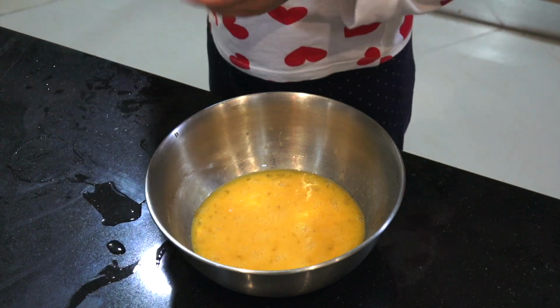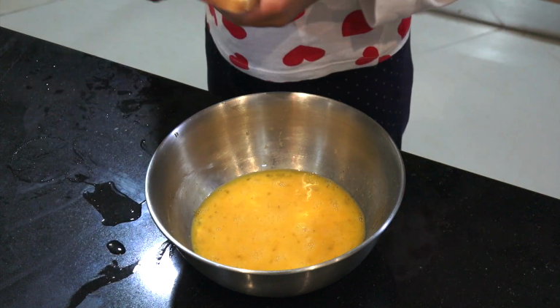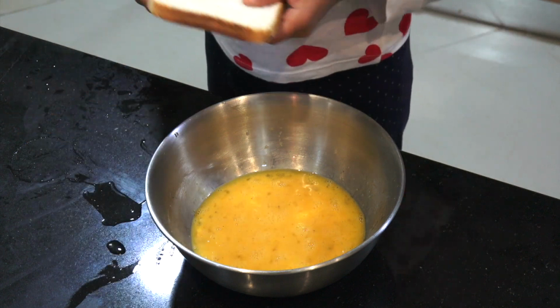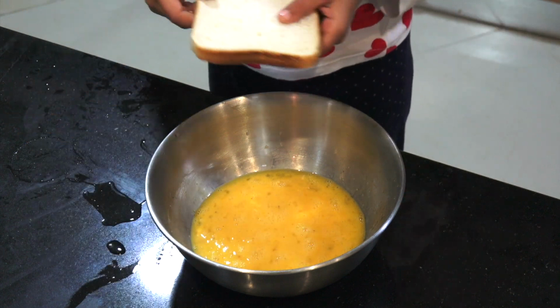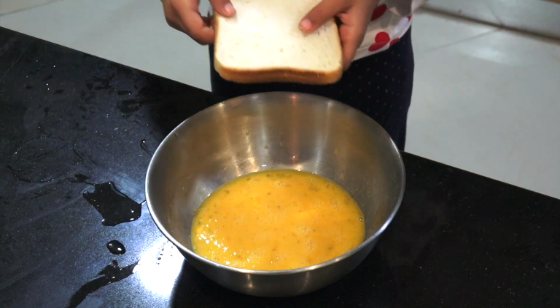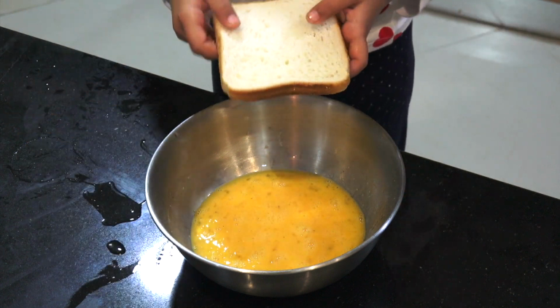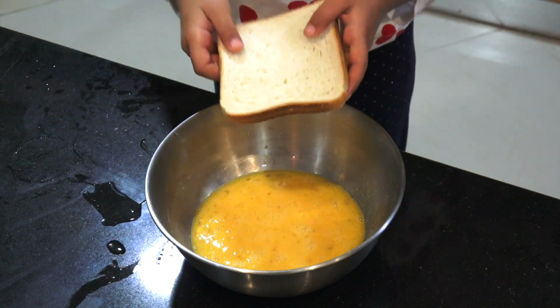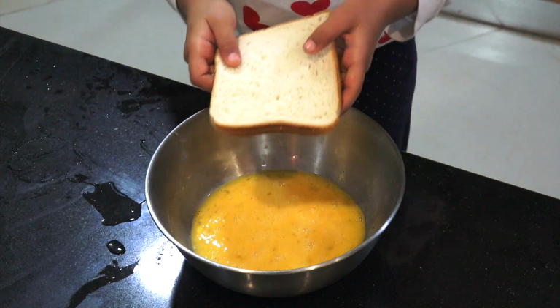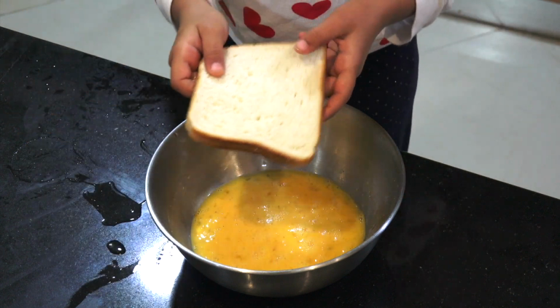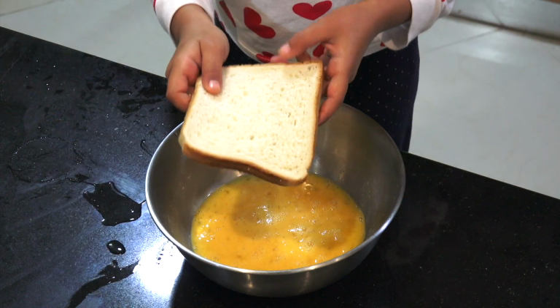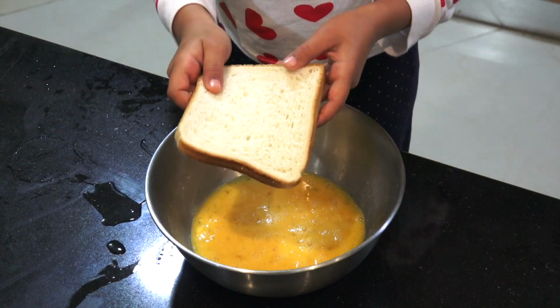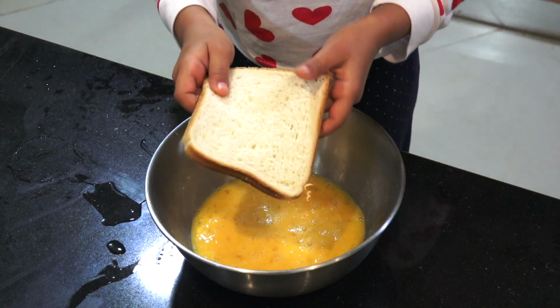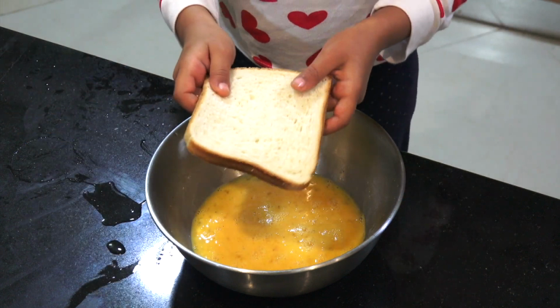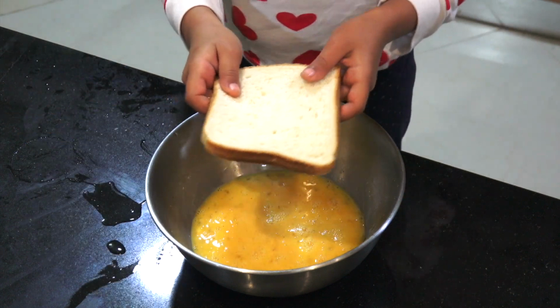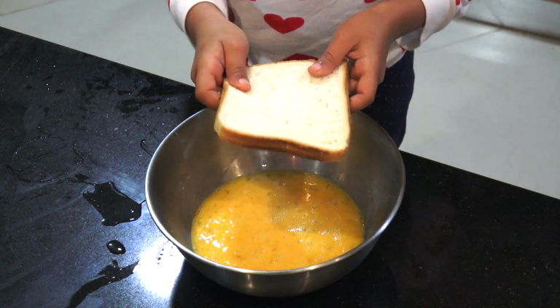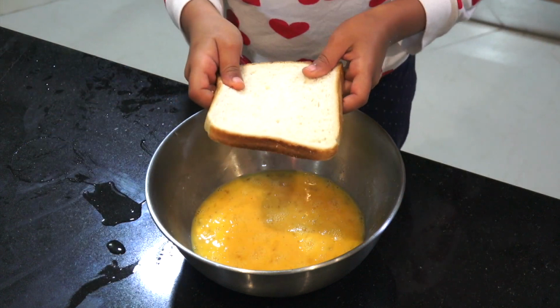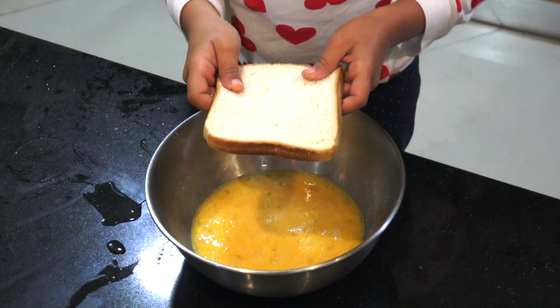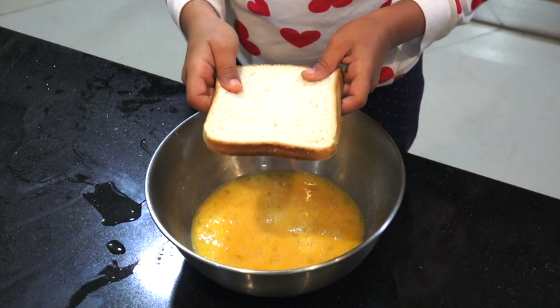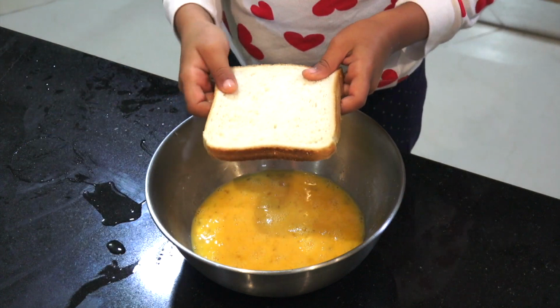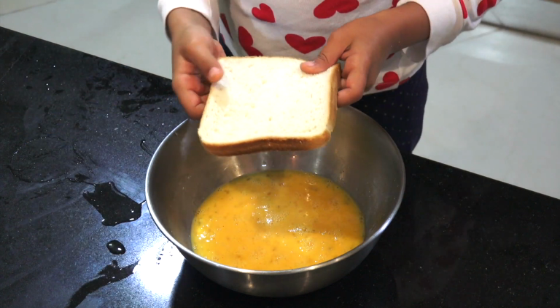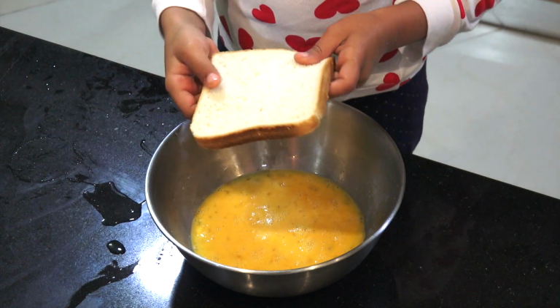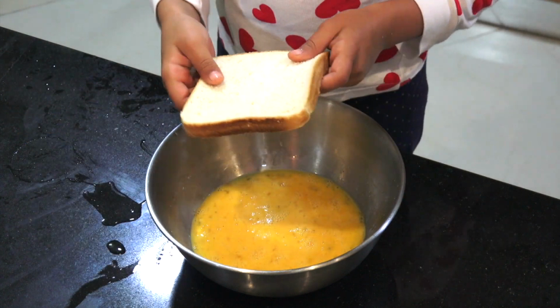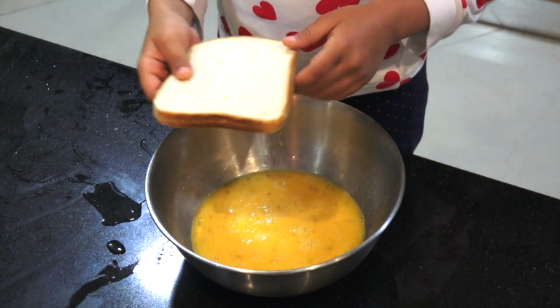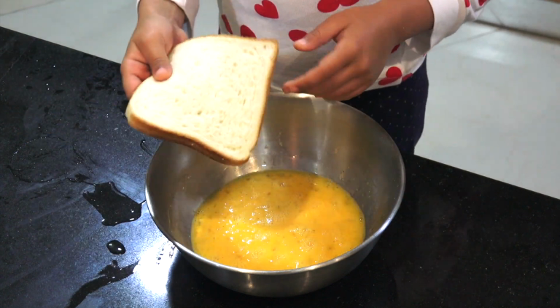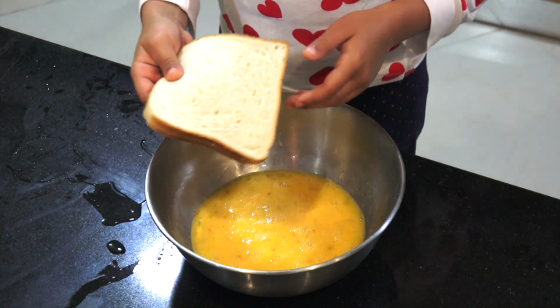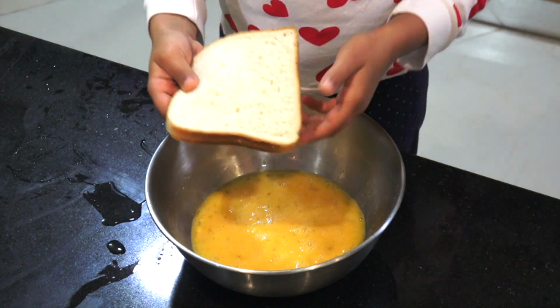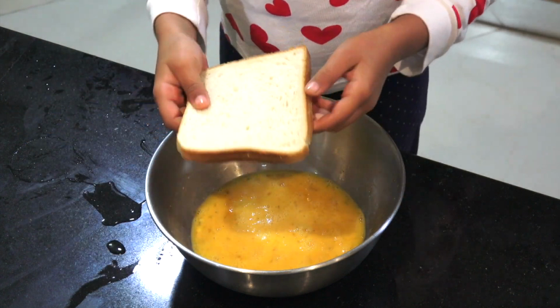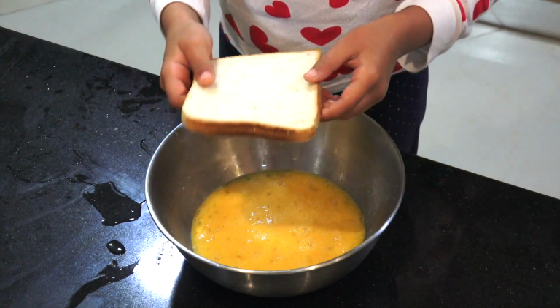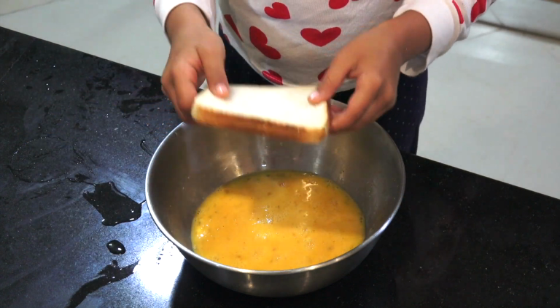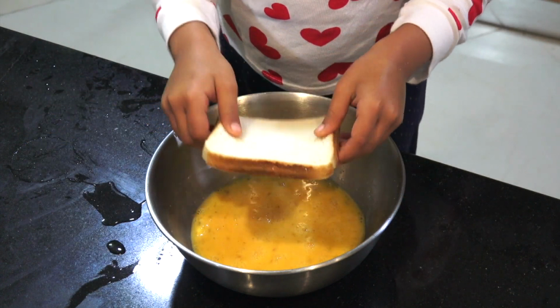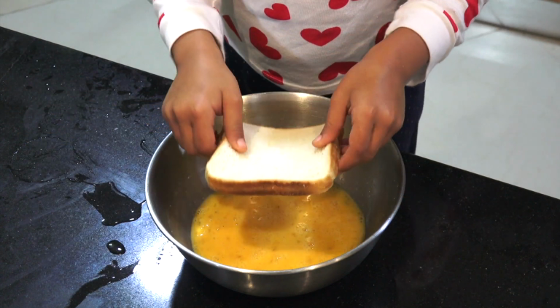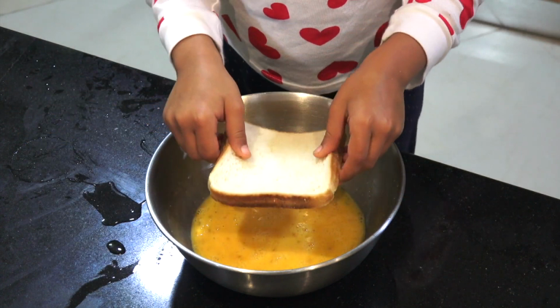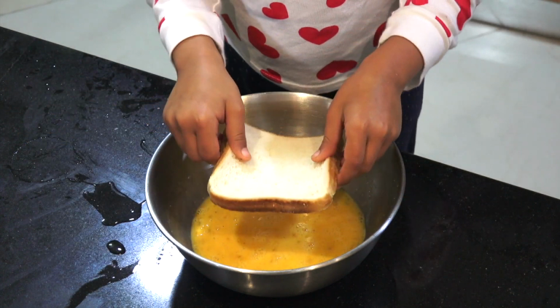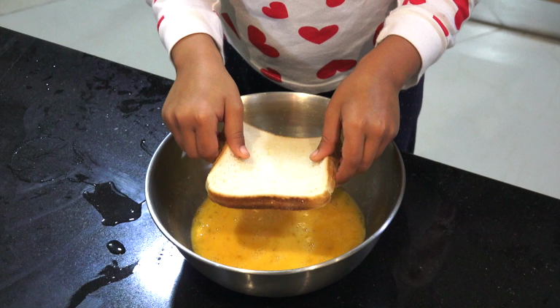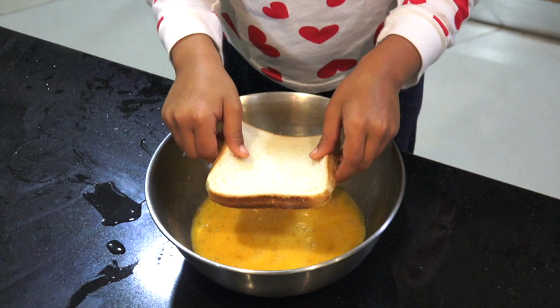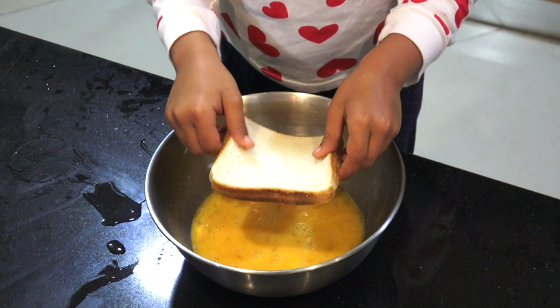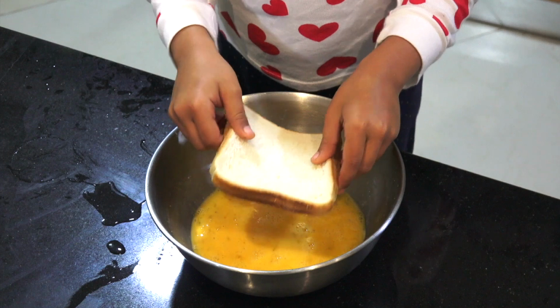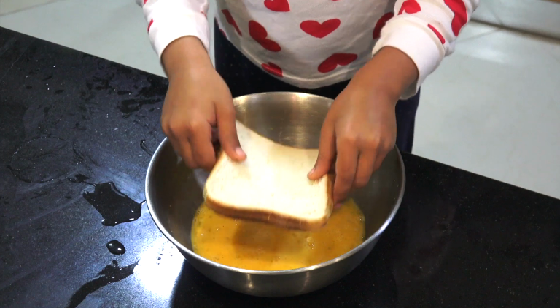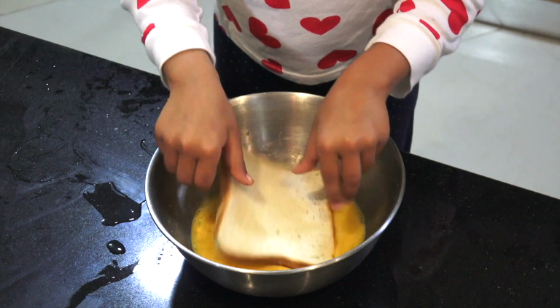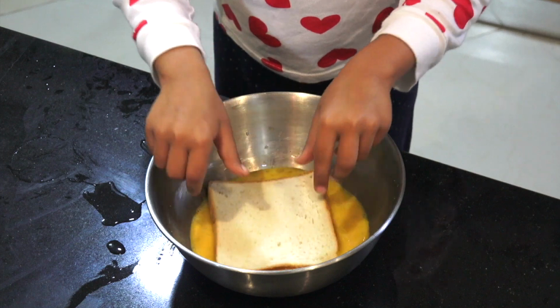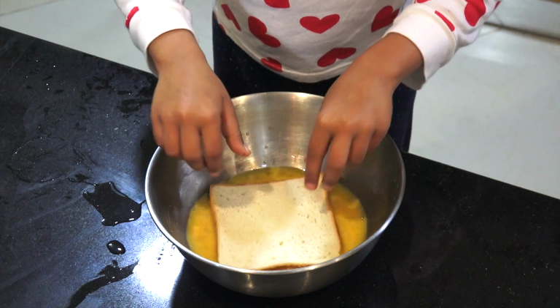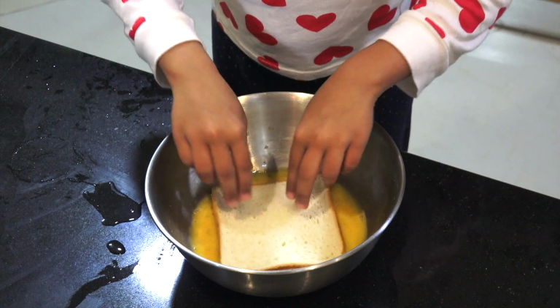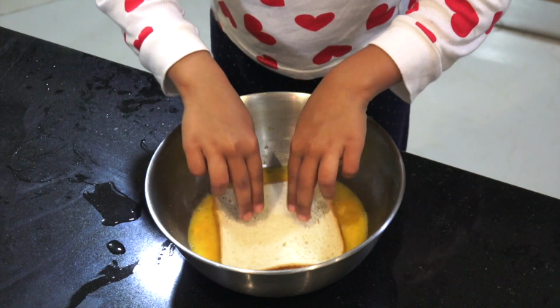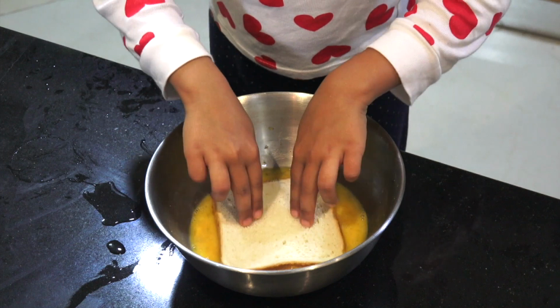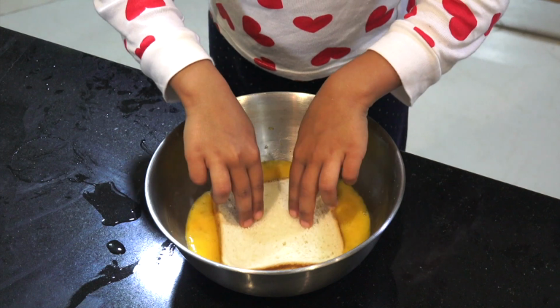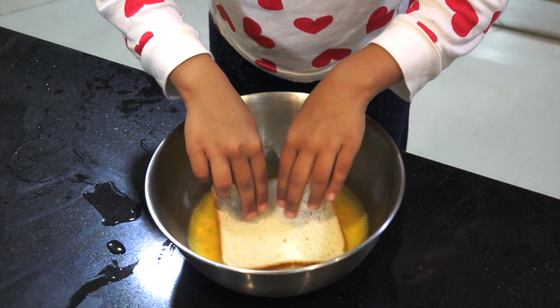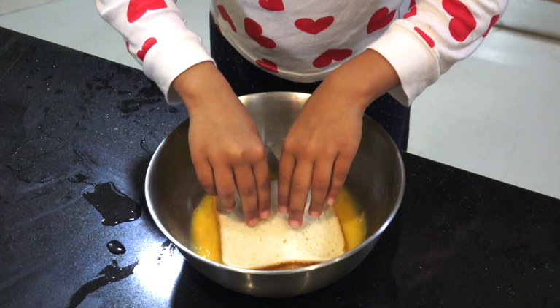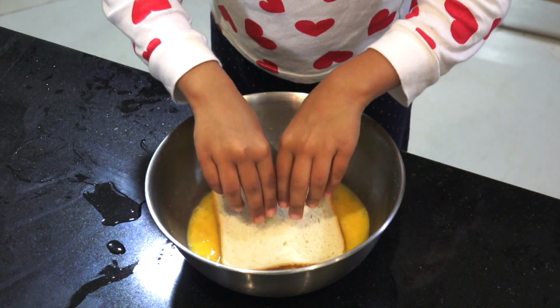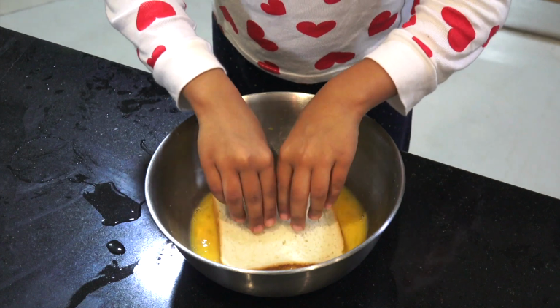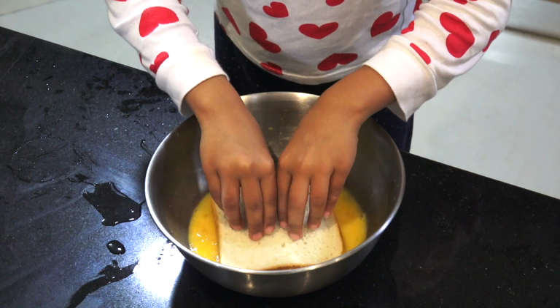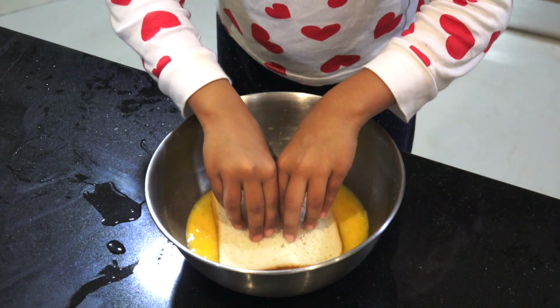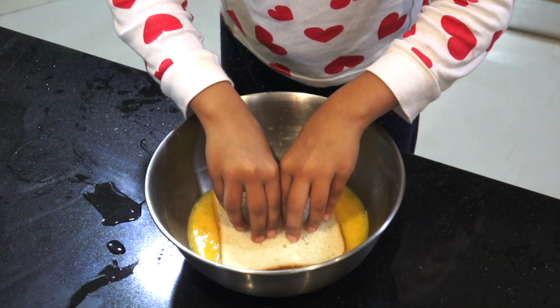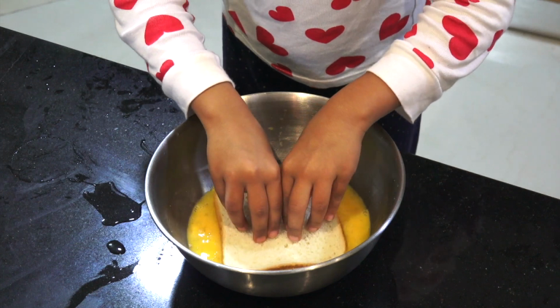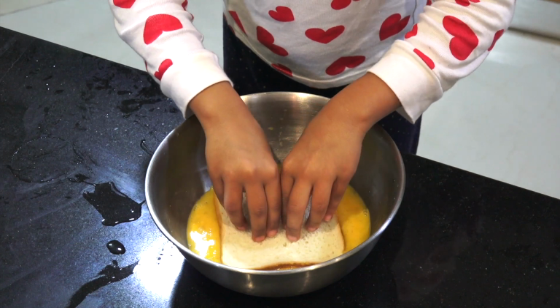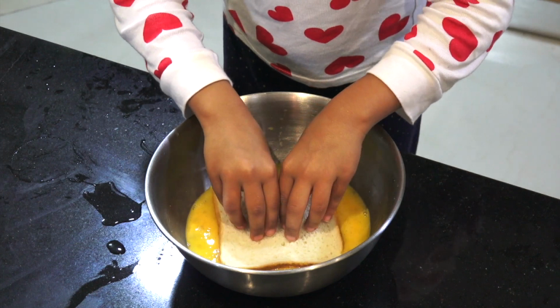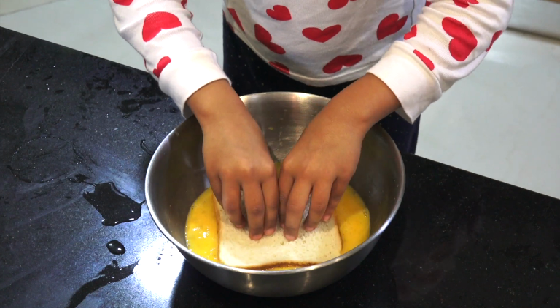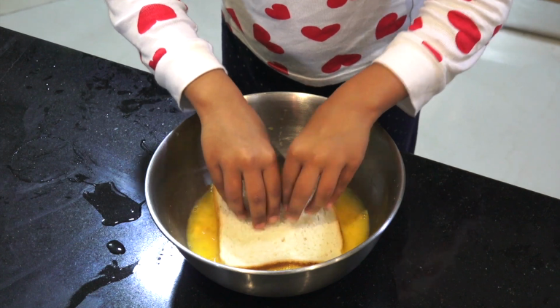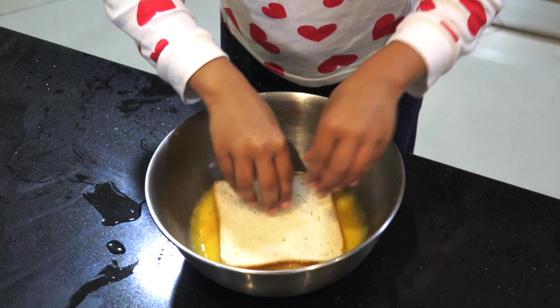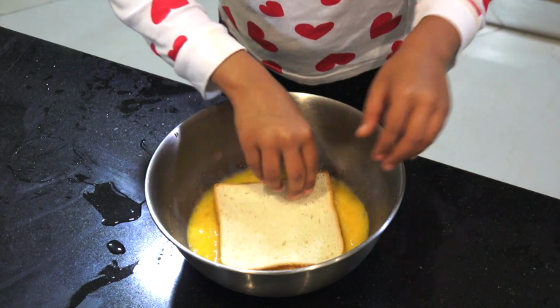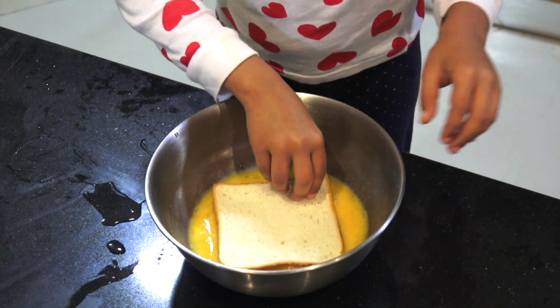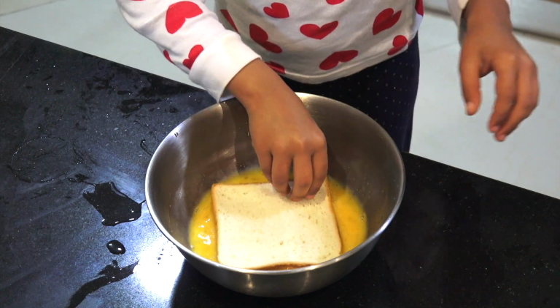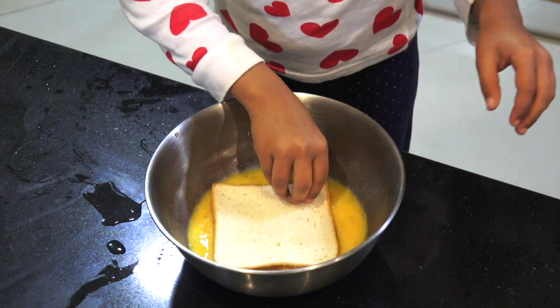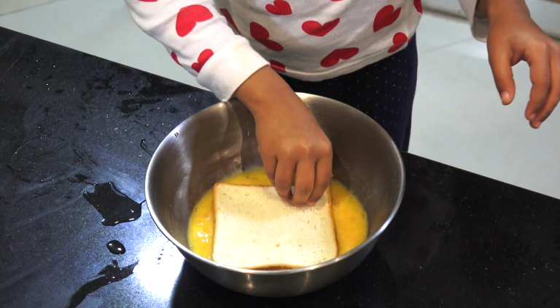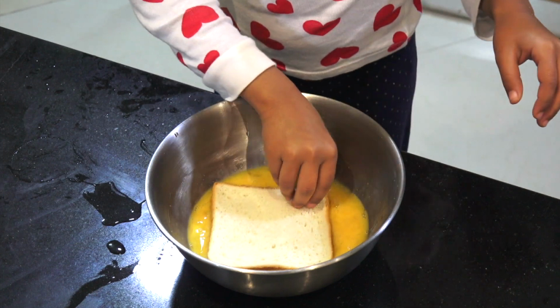So, we have the bread here and then we're going to put it in. Make sure you put it on both sides.